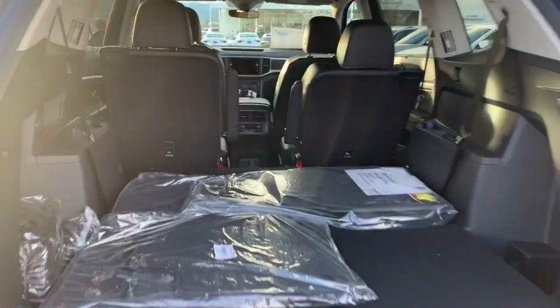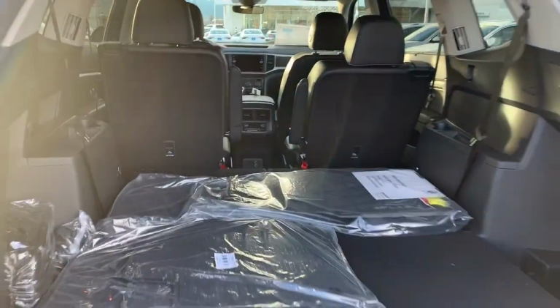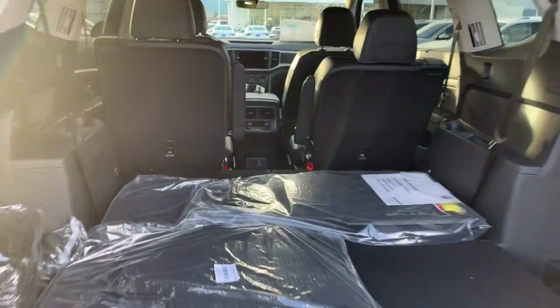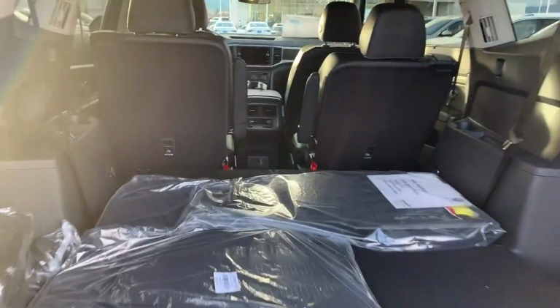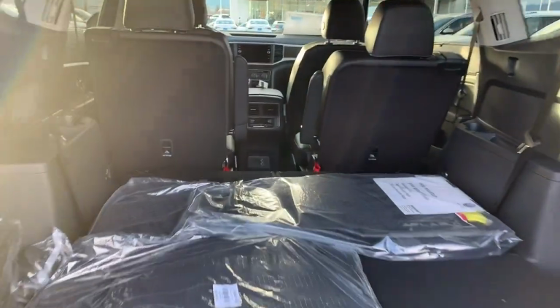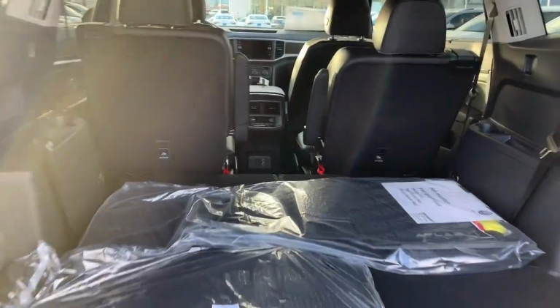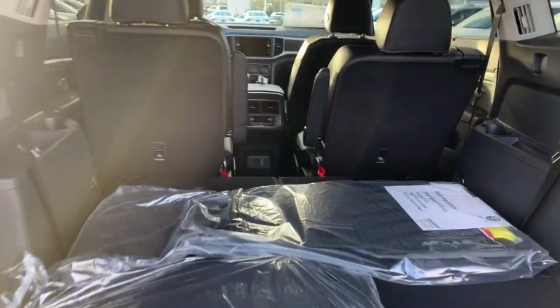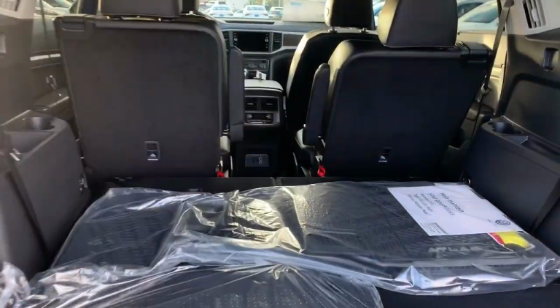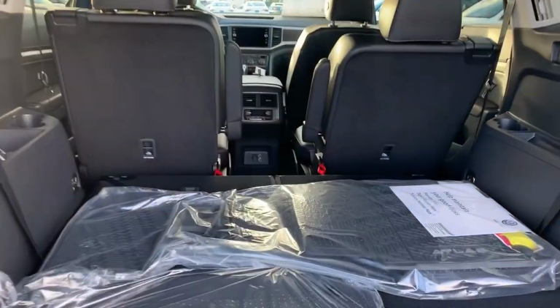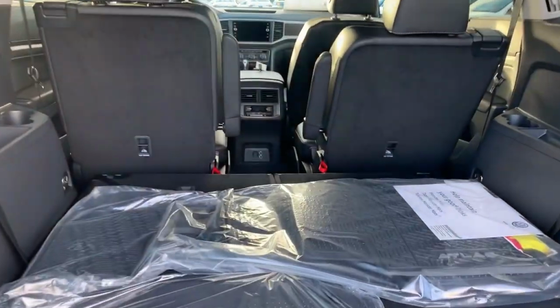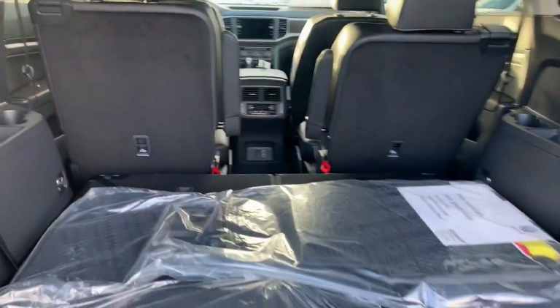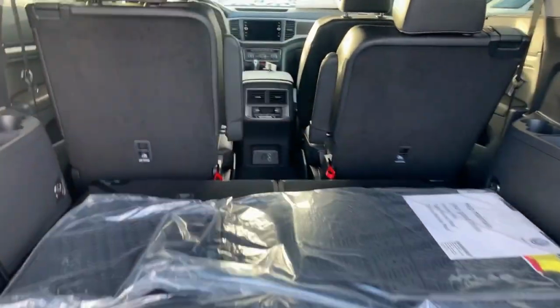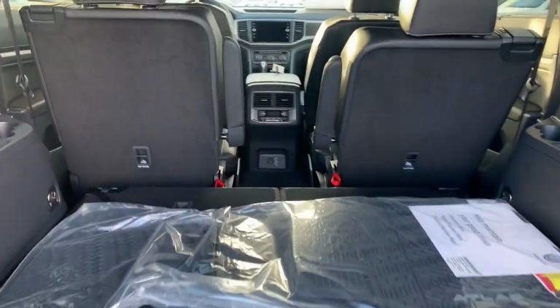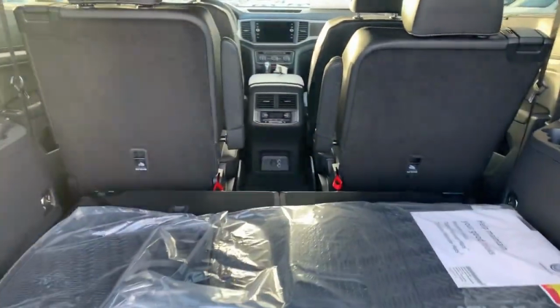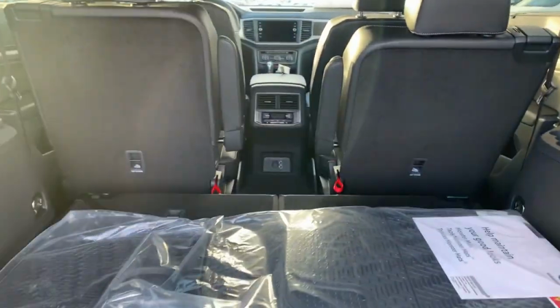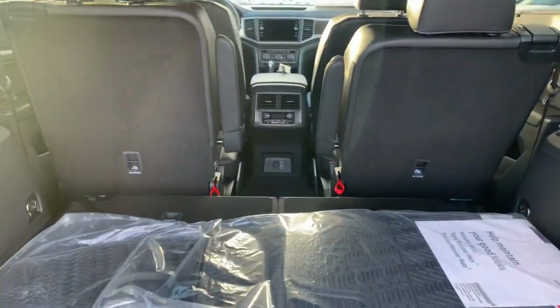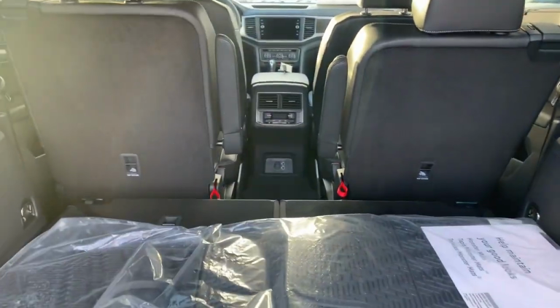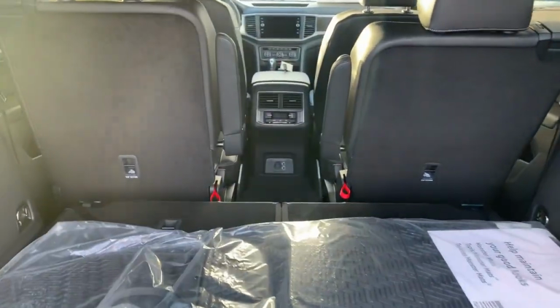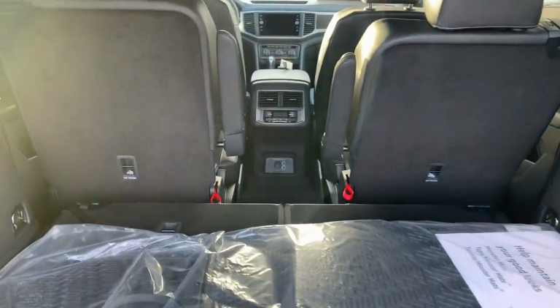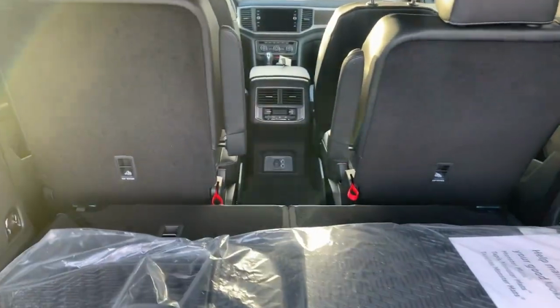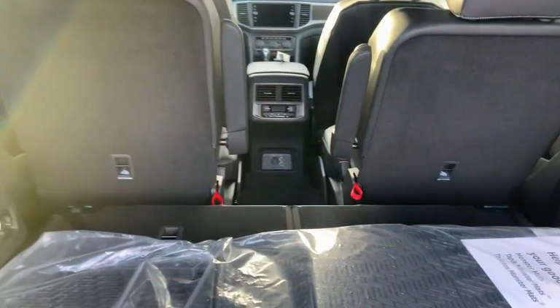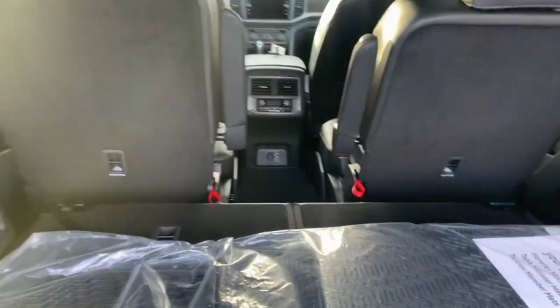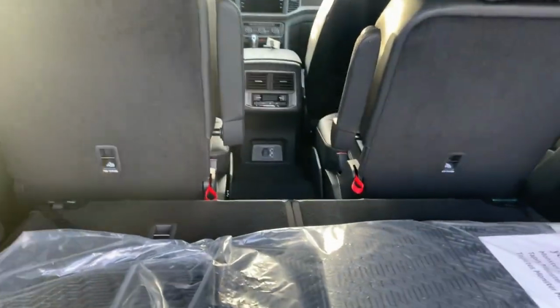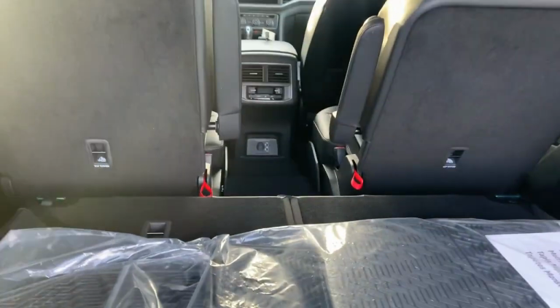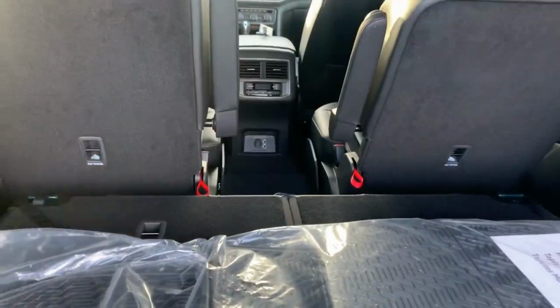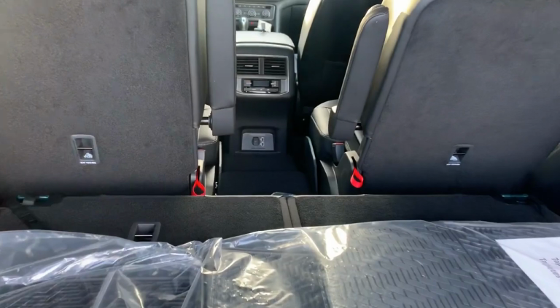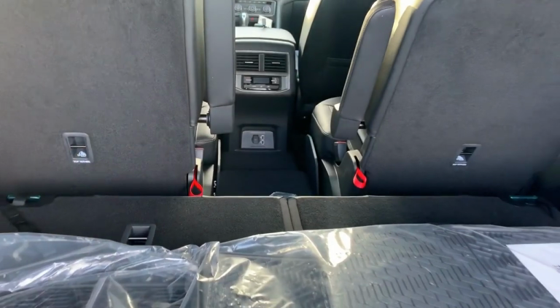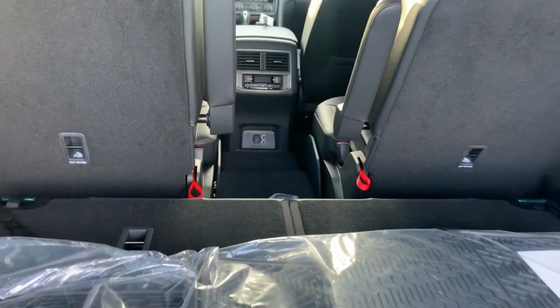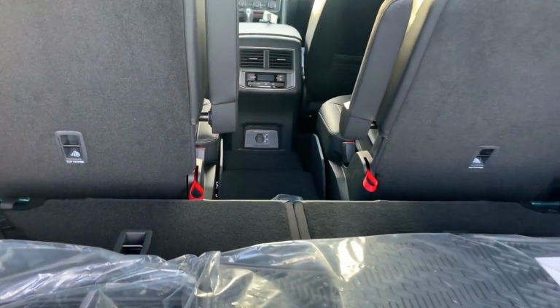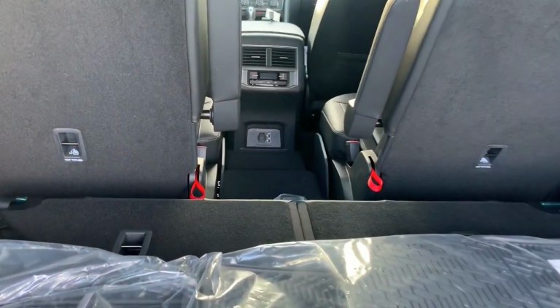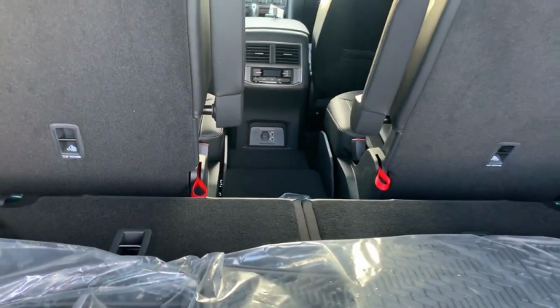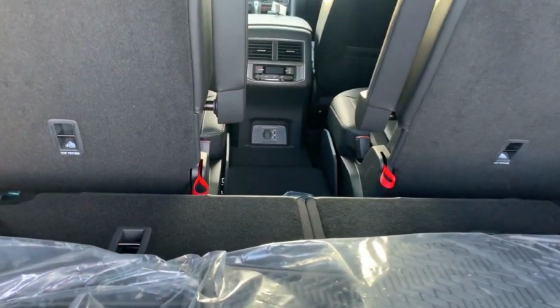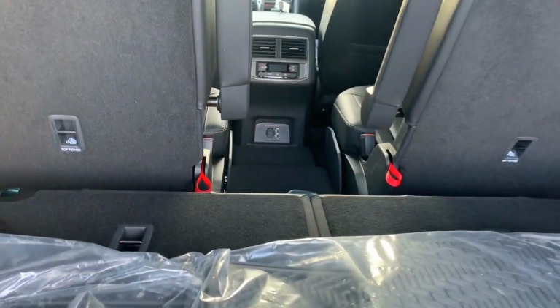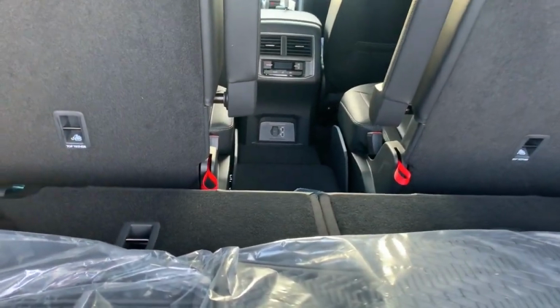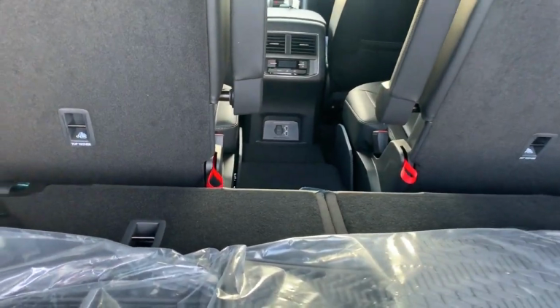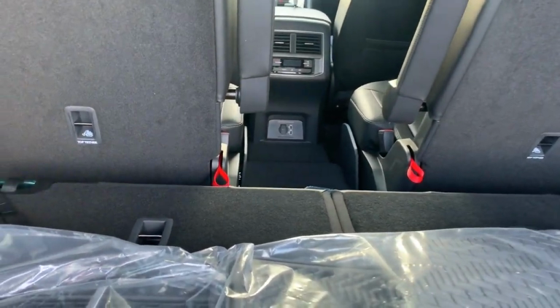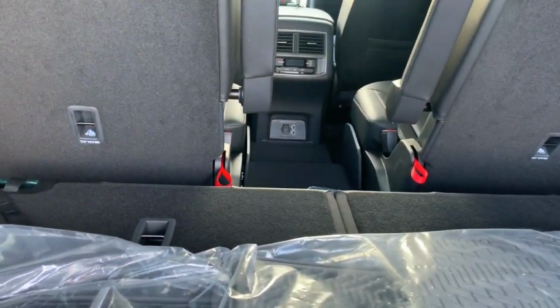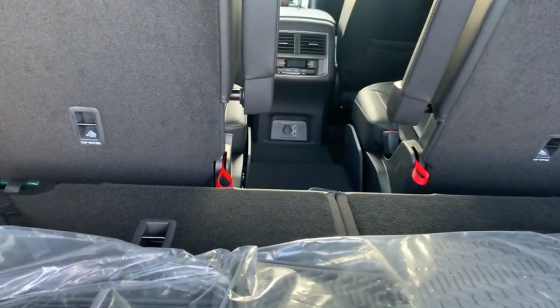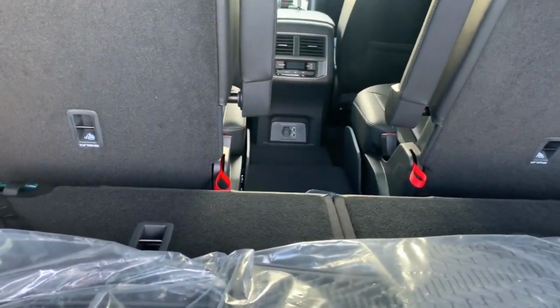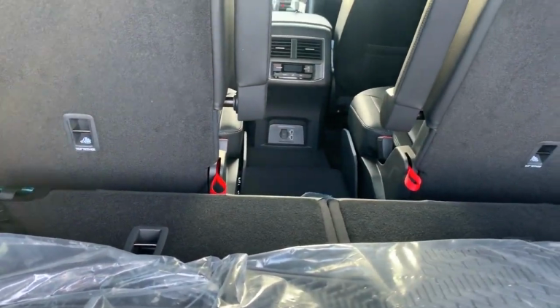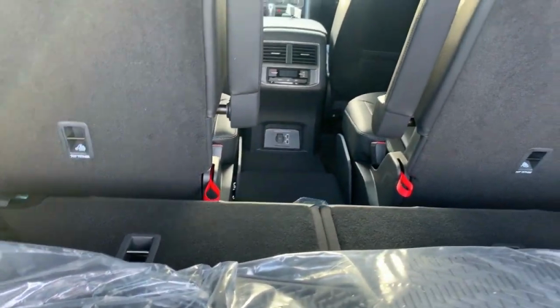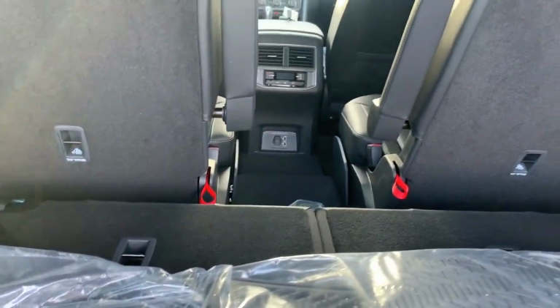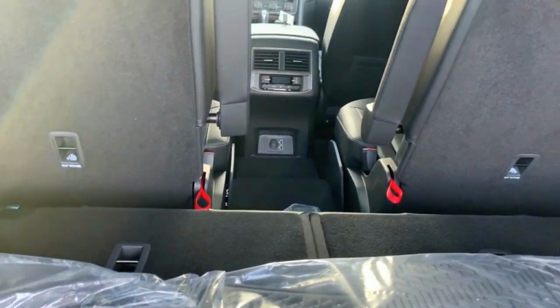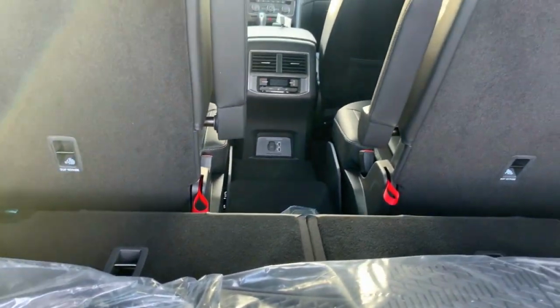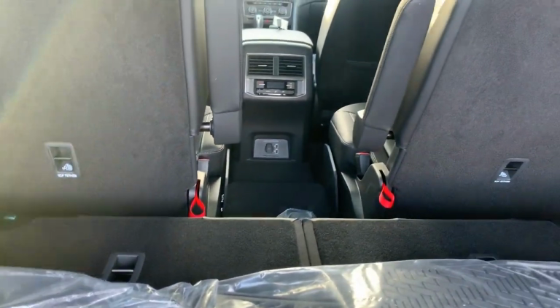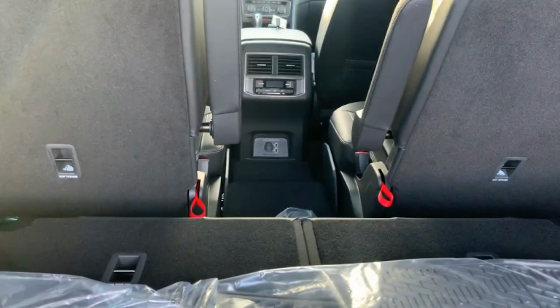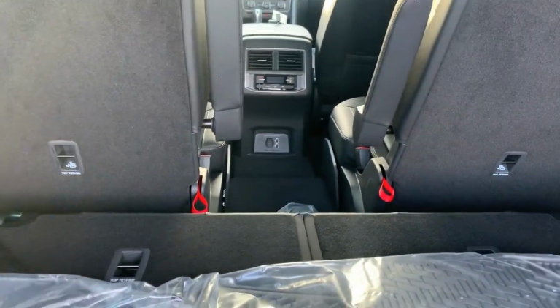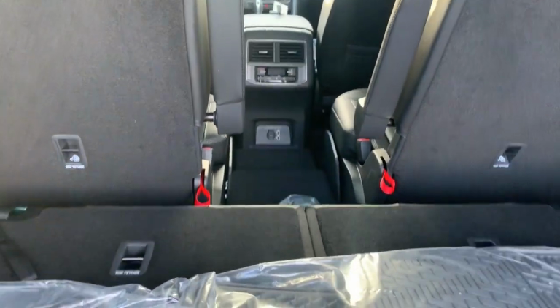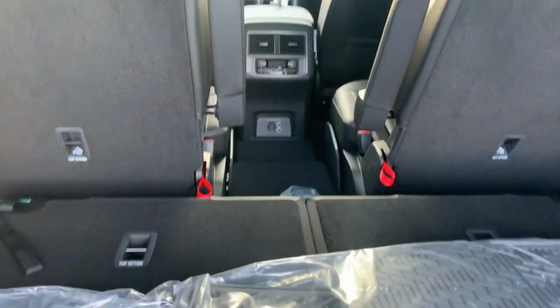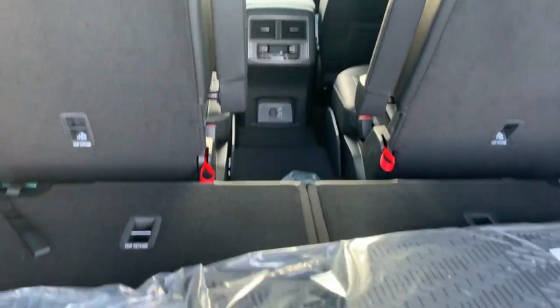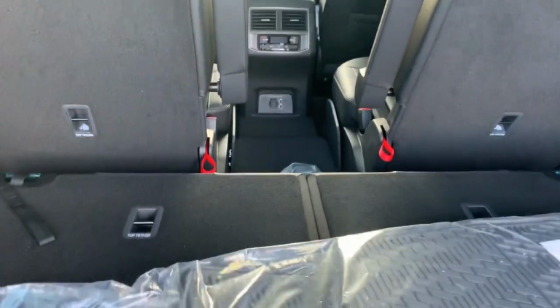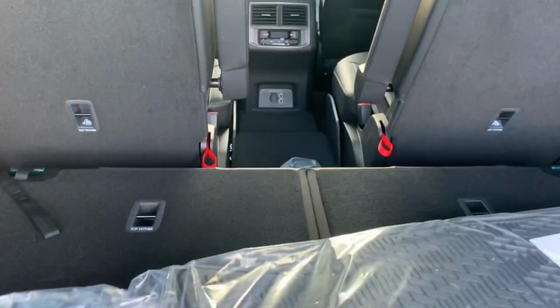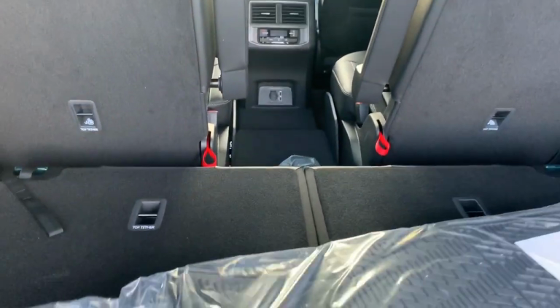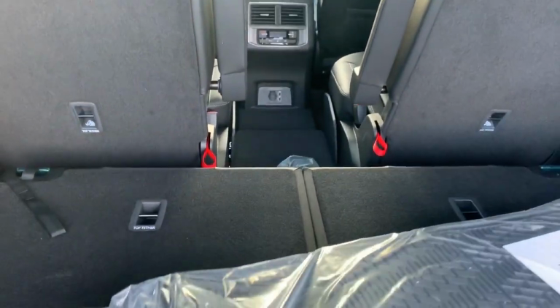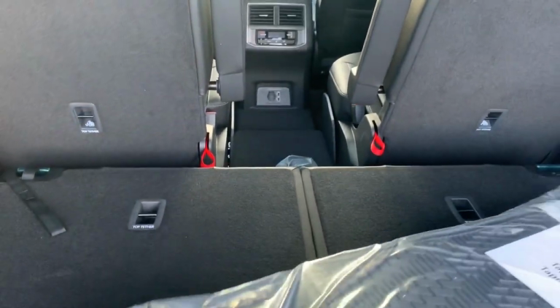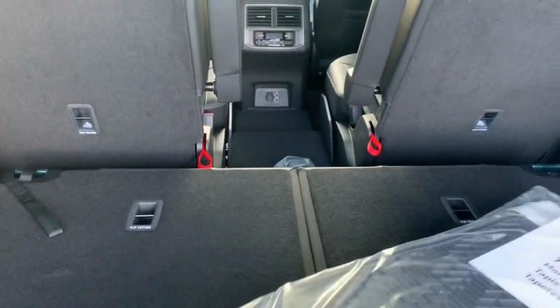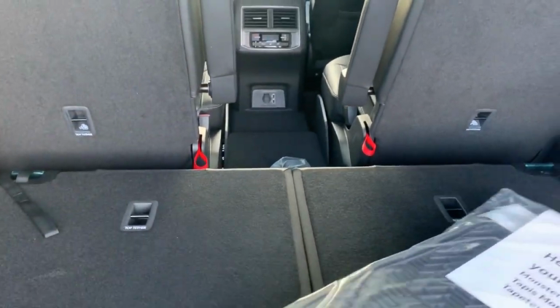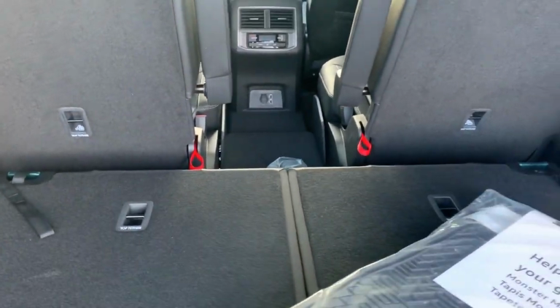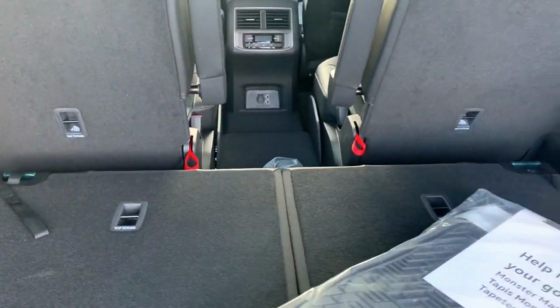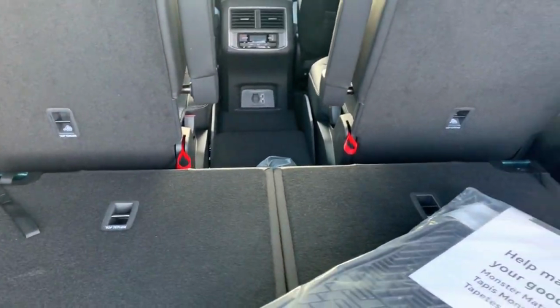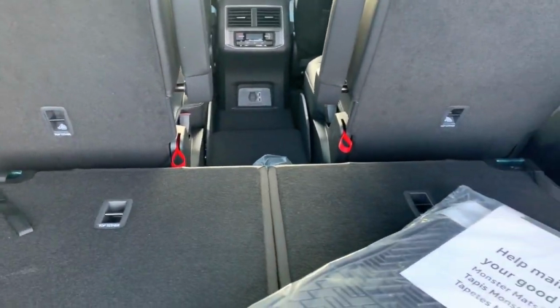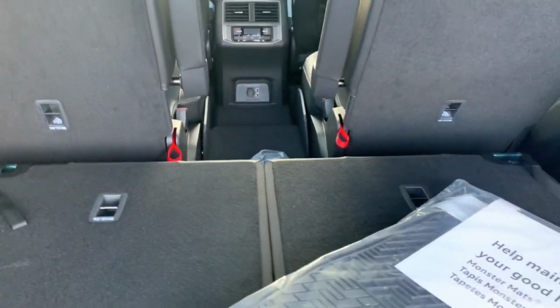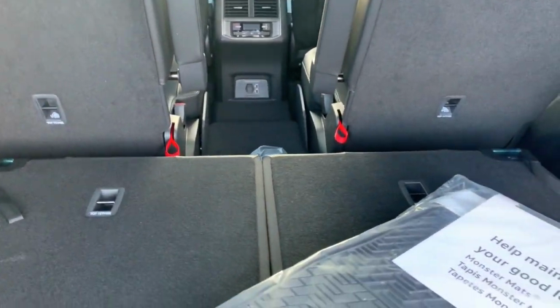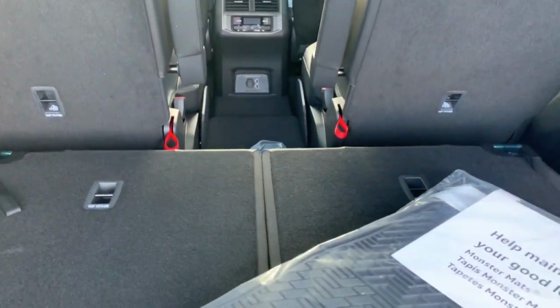Take a look inside here with all the seats down. We have 96.8 cubic feet of space back here — quite a bit of room.